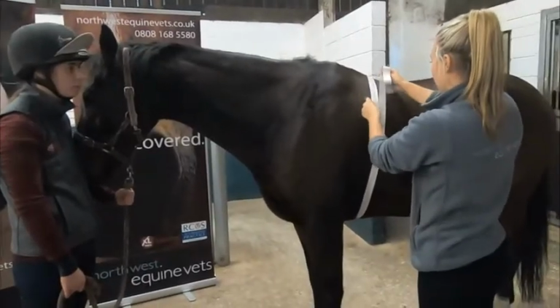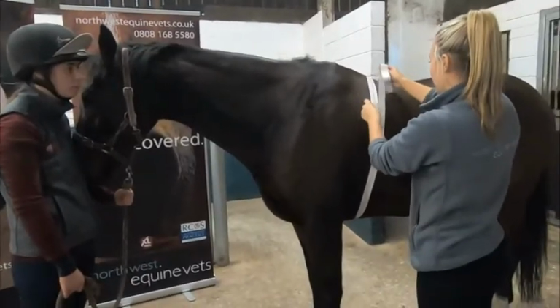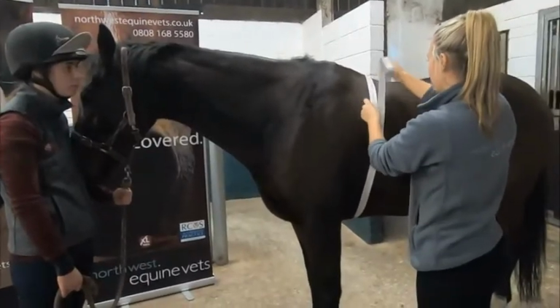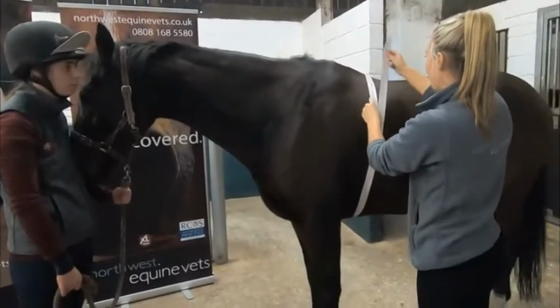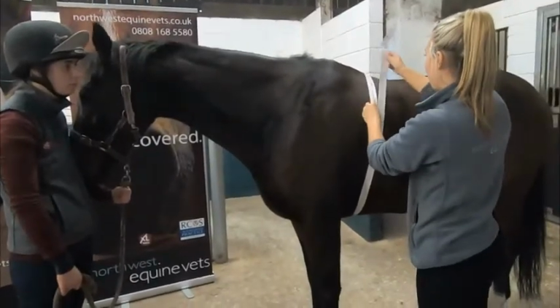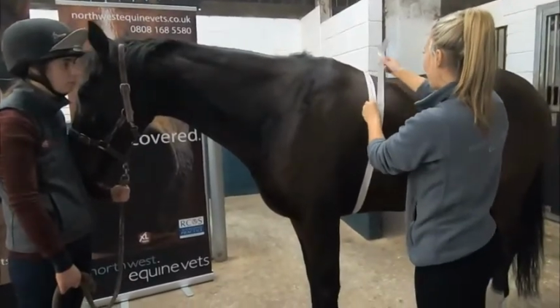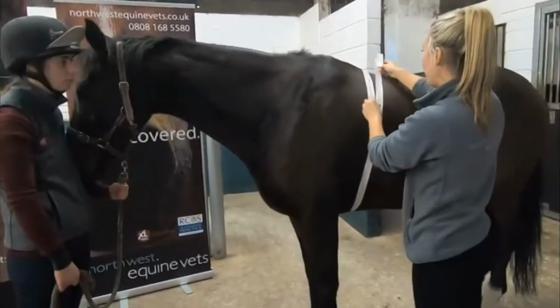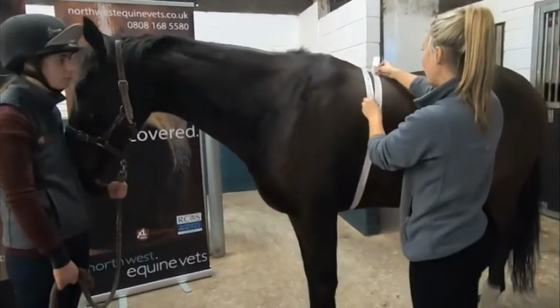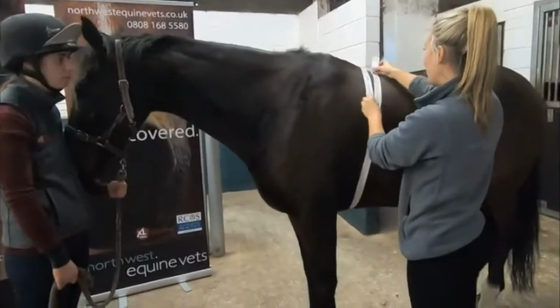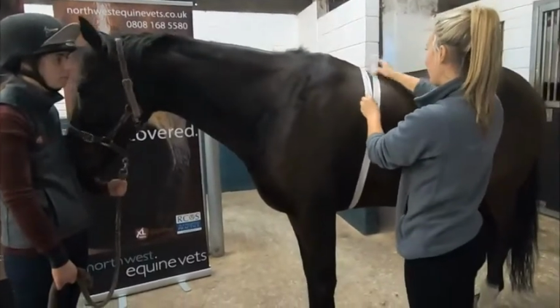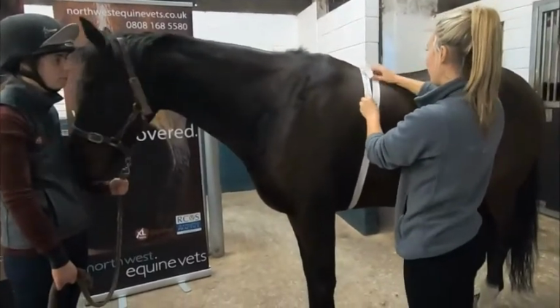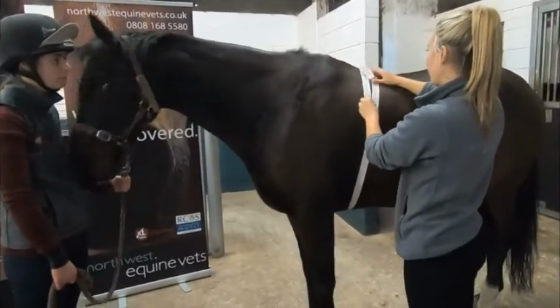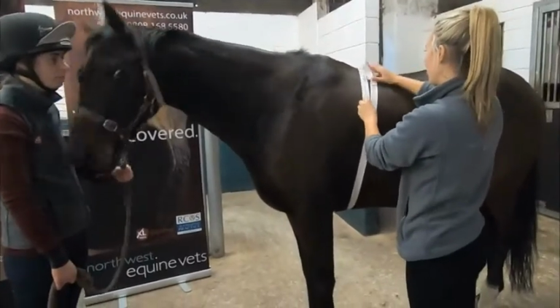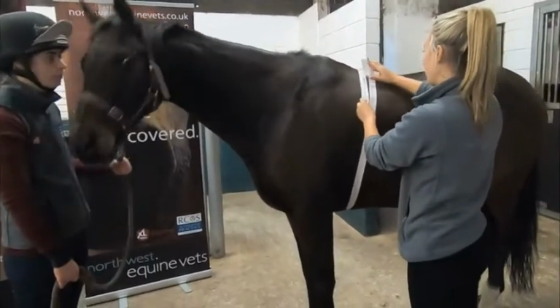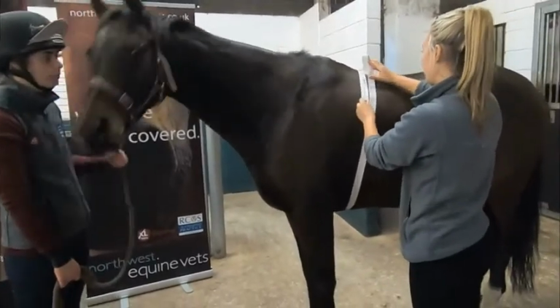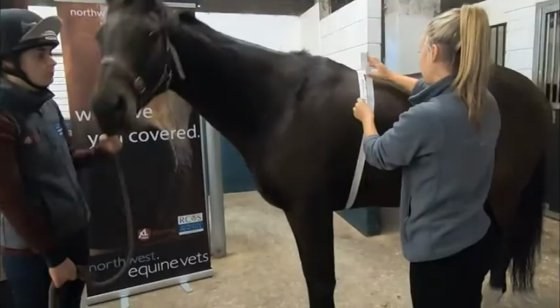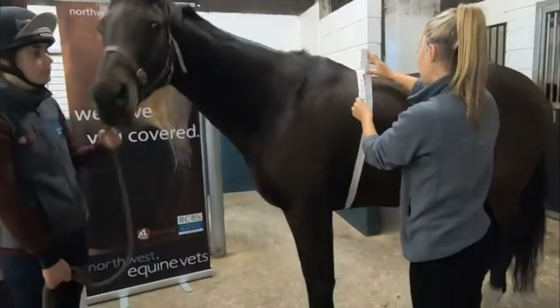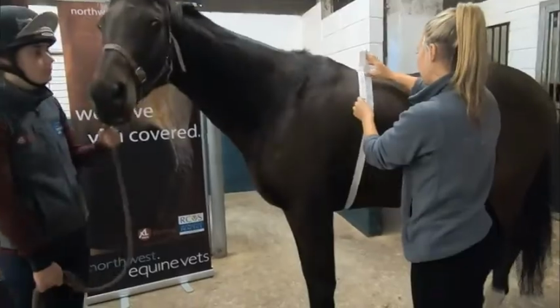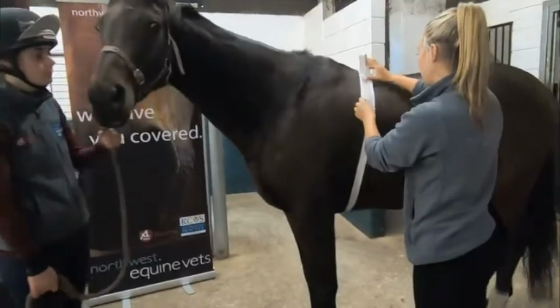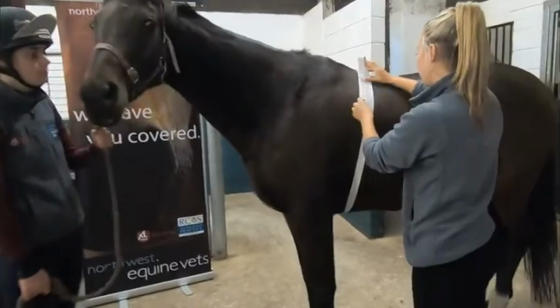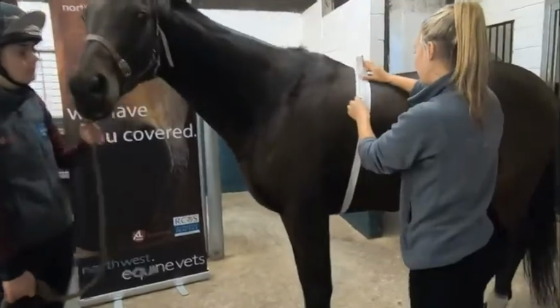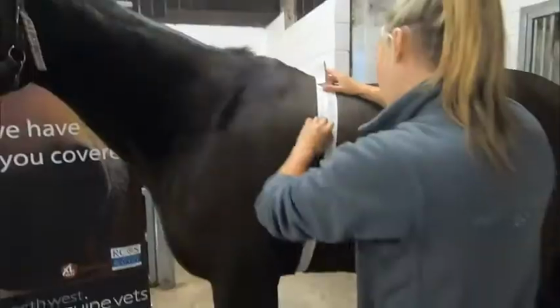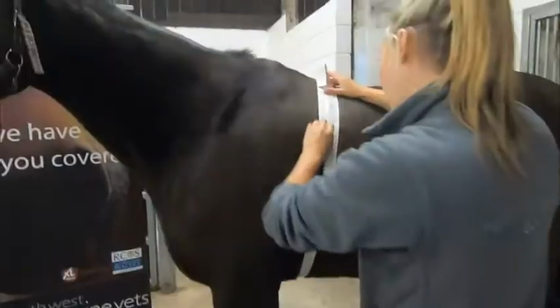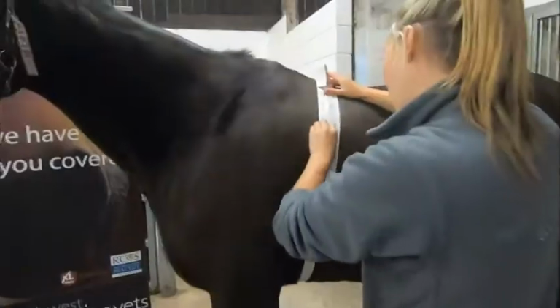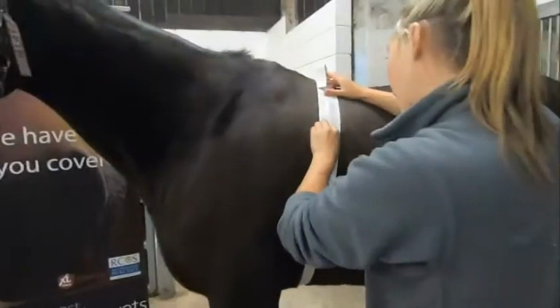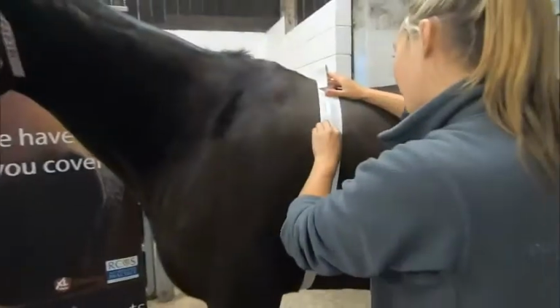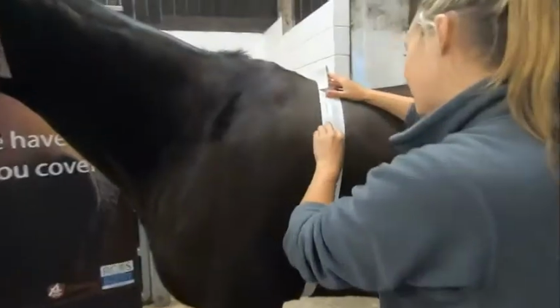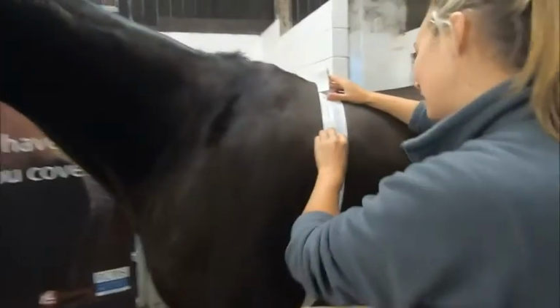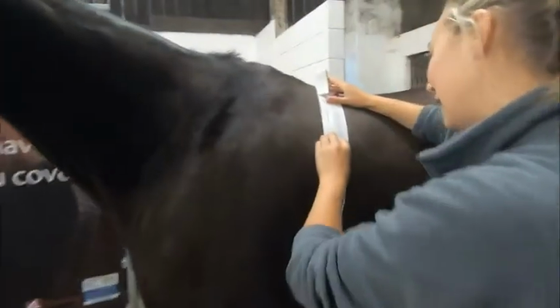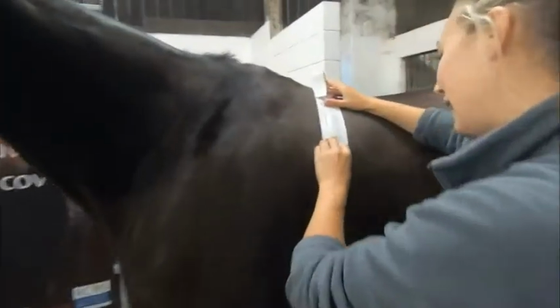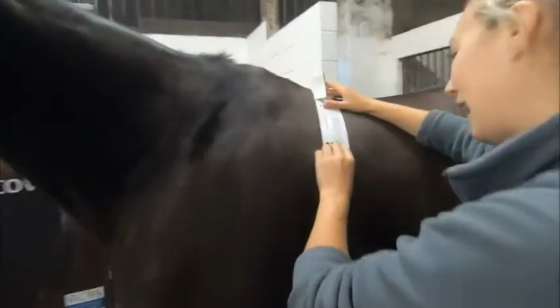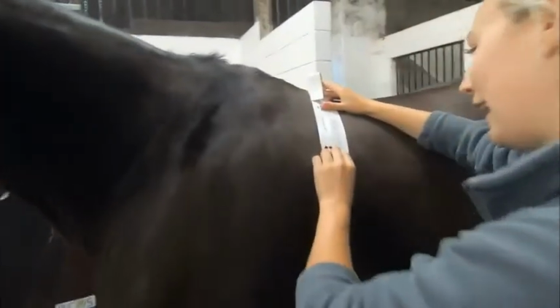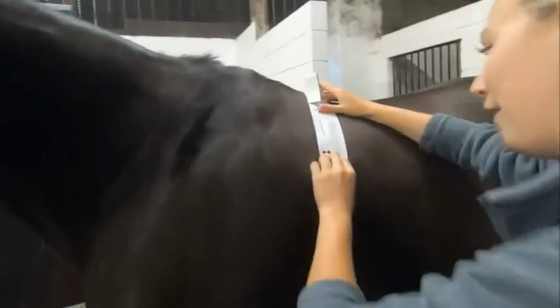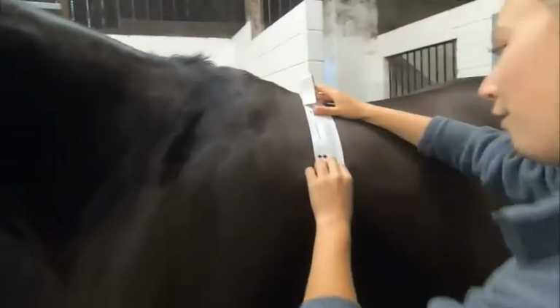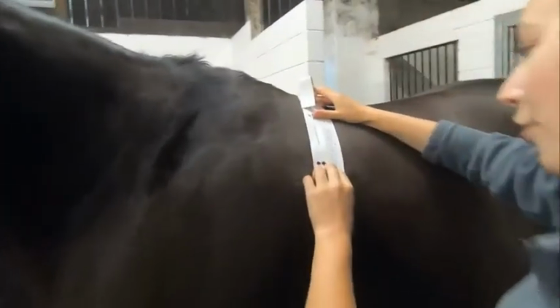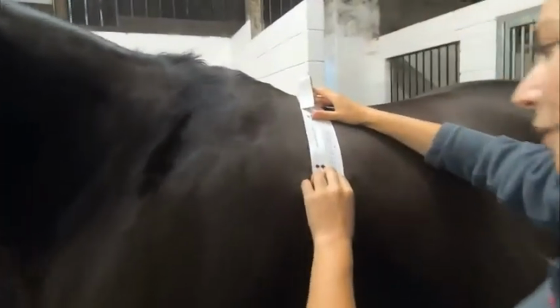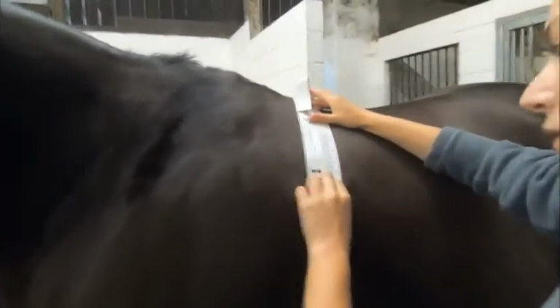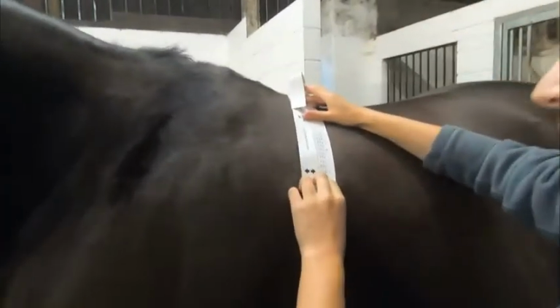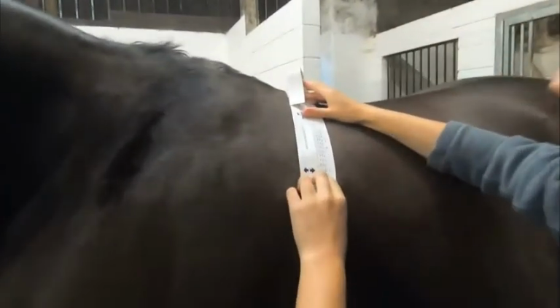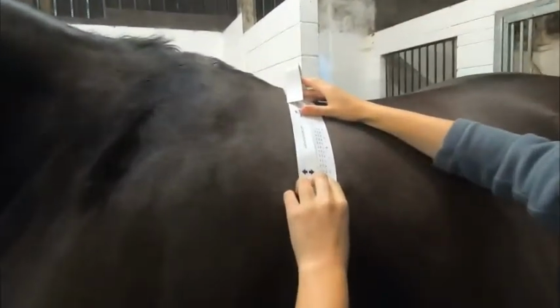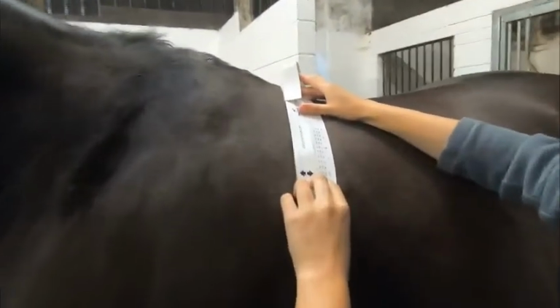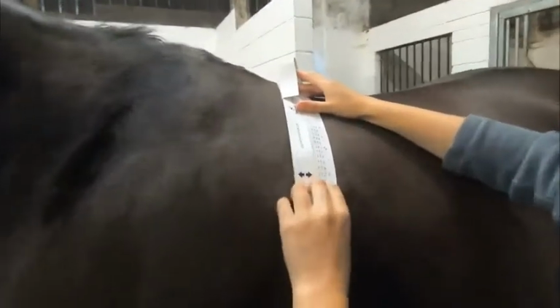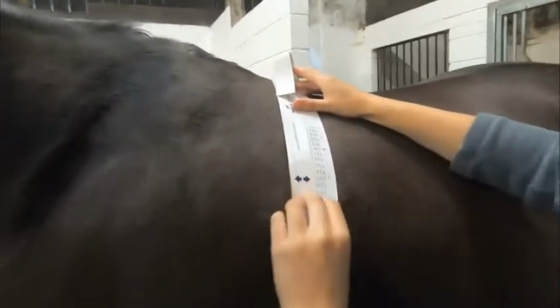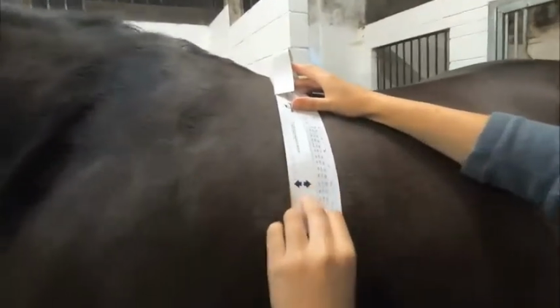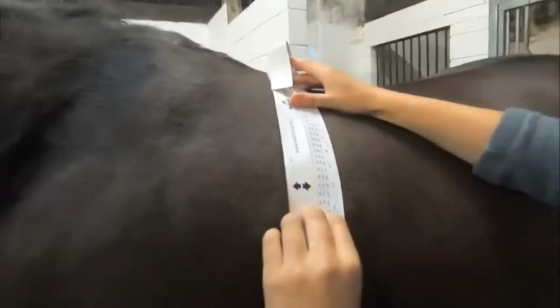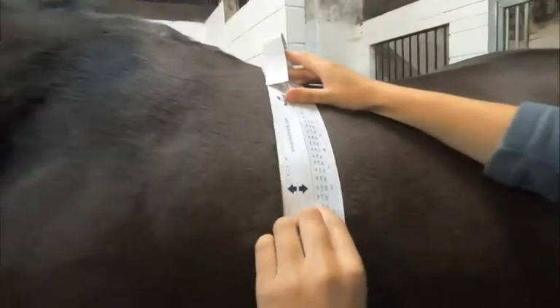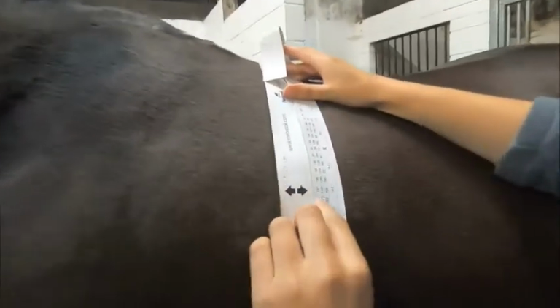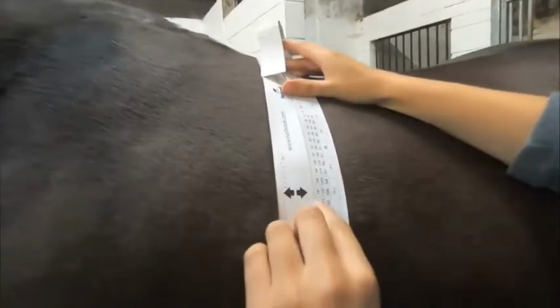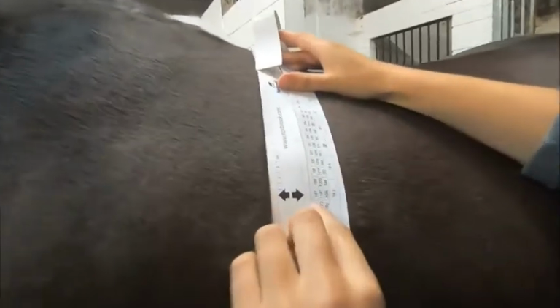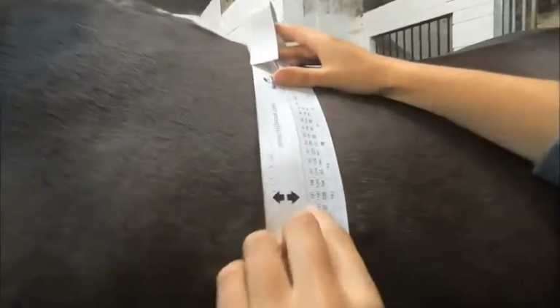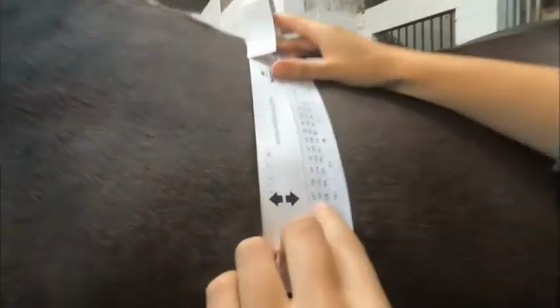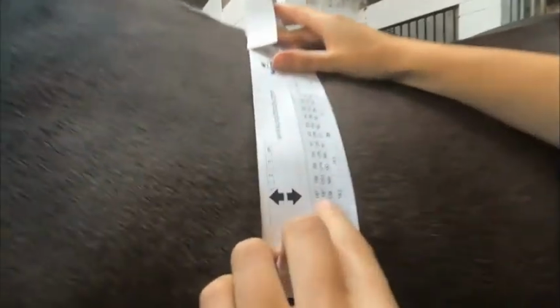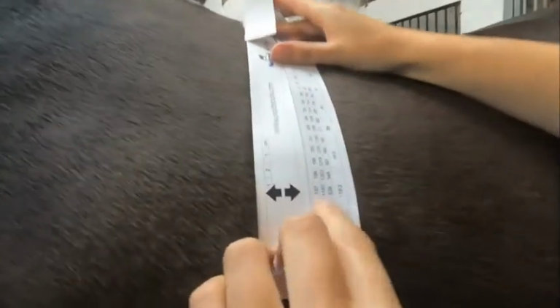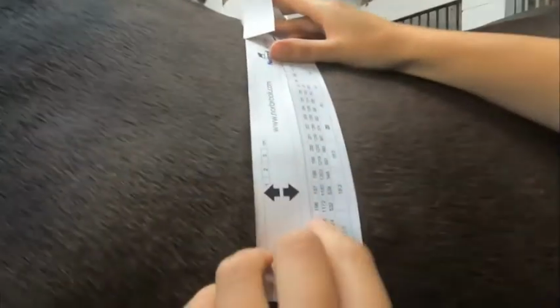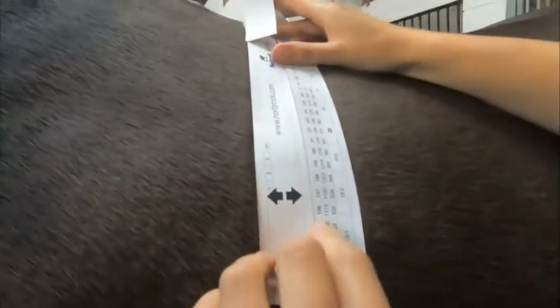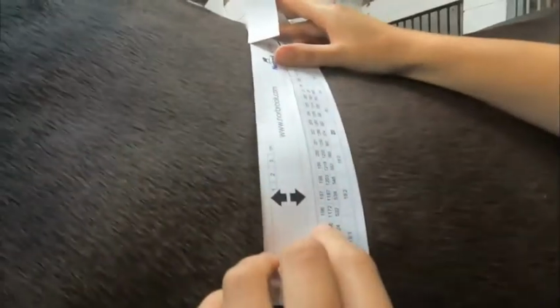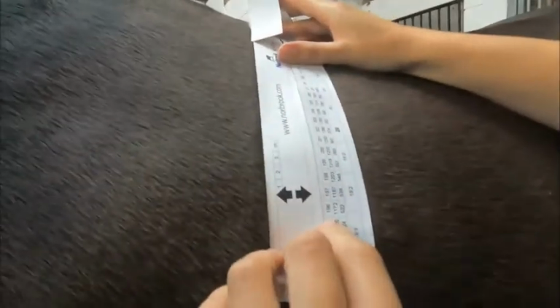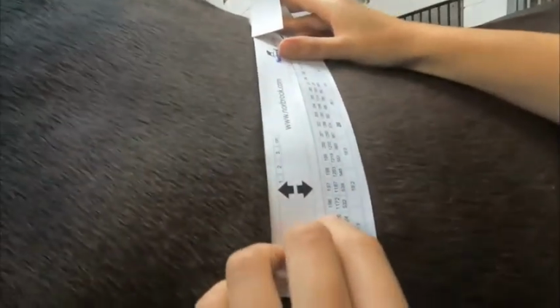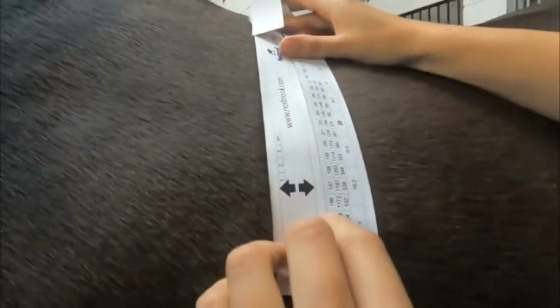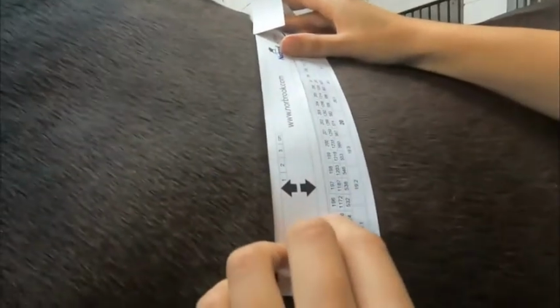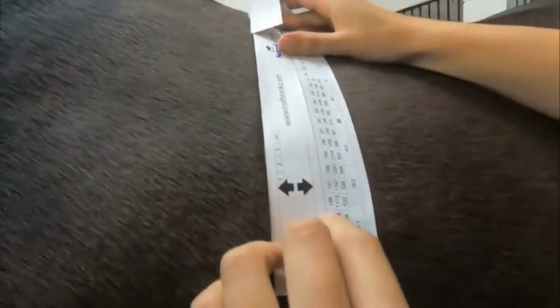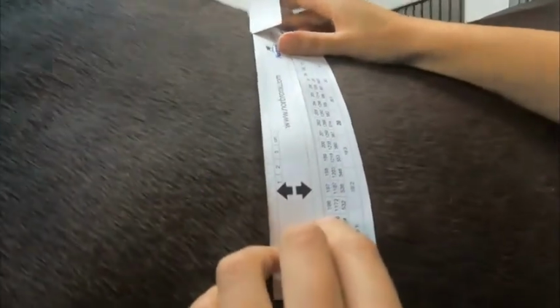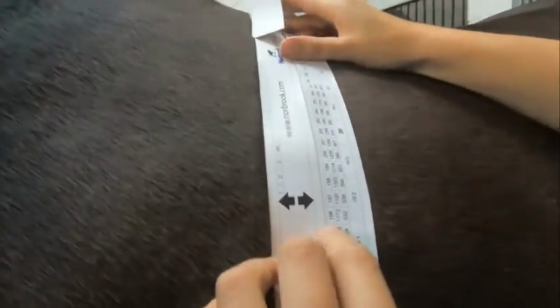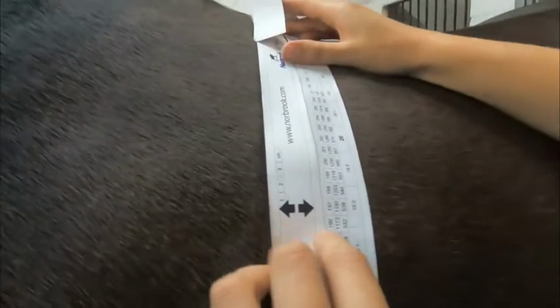Just going to pull it up with a little bit of tension. And we can see here that Ru is 538 kilos.